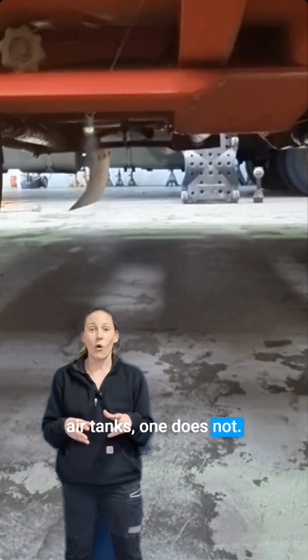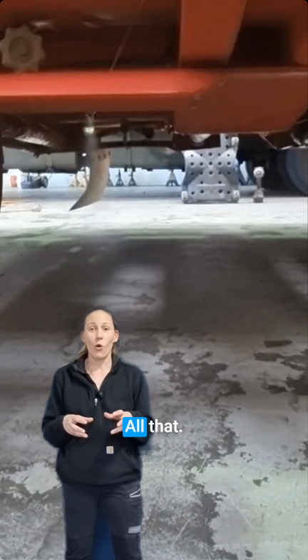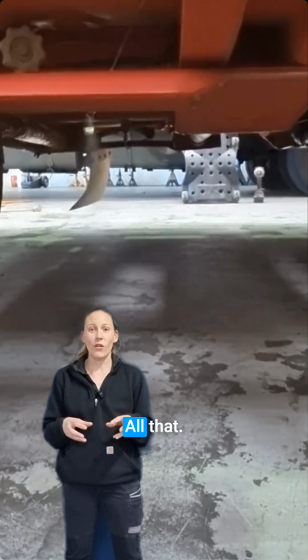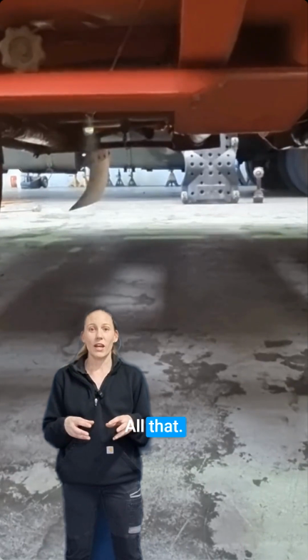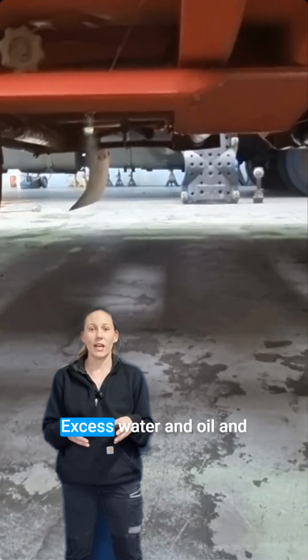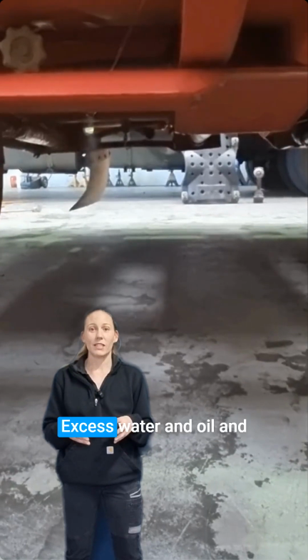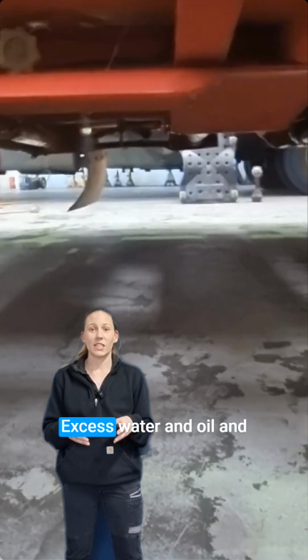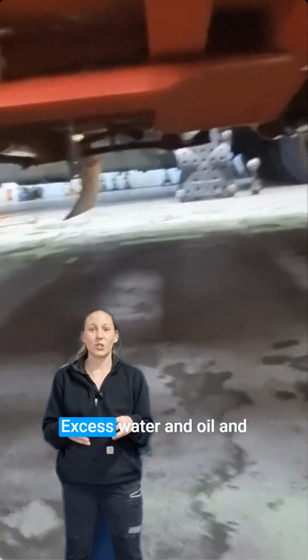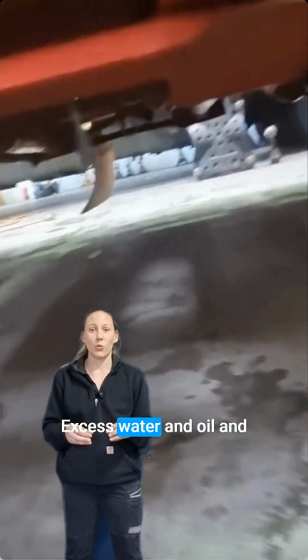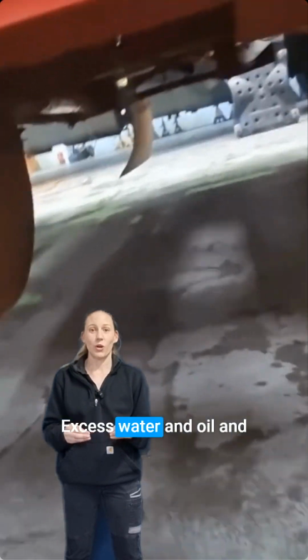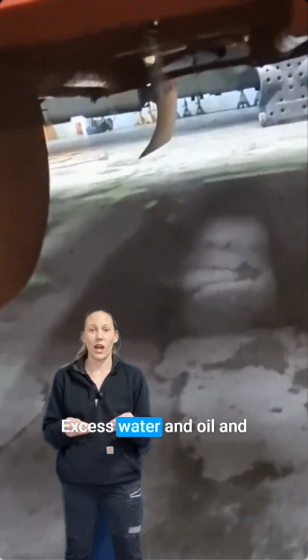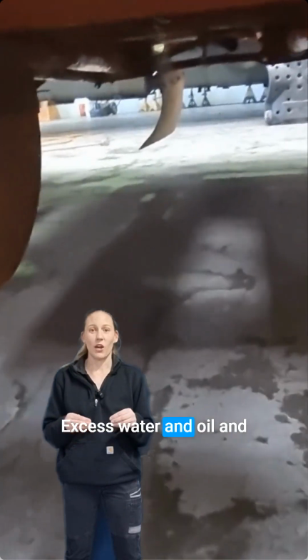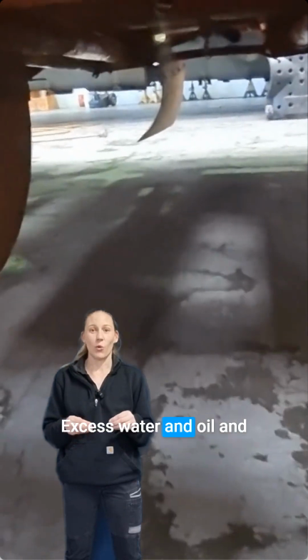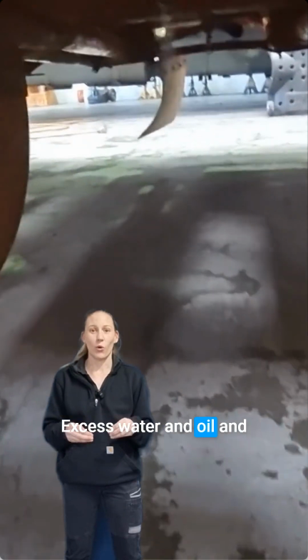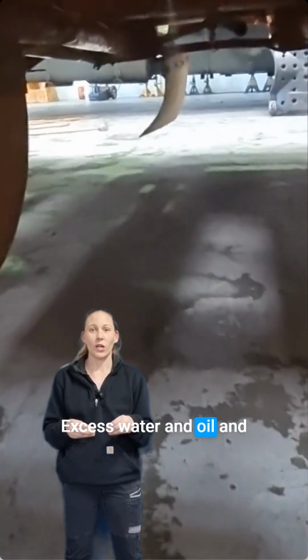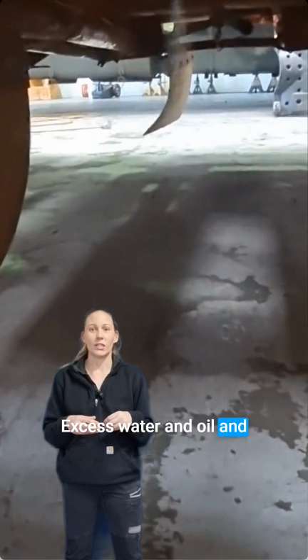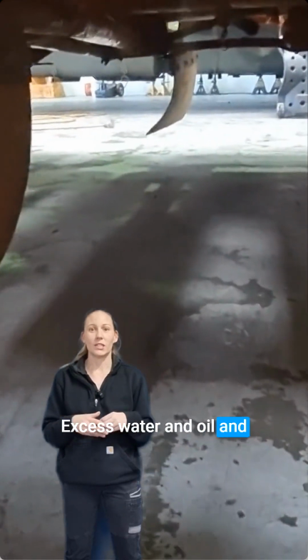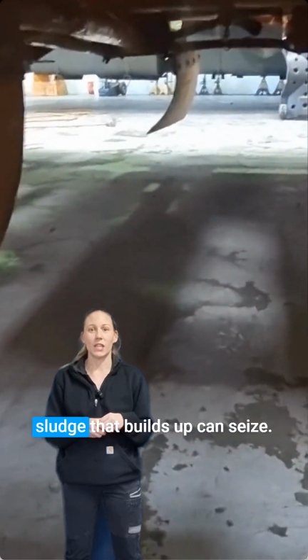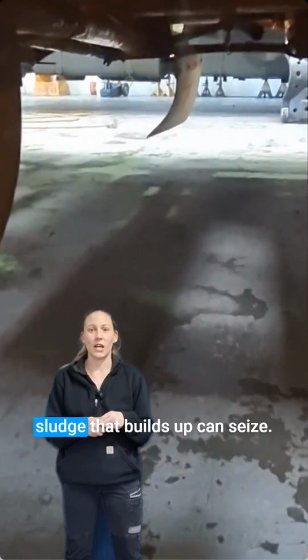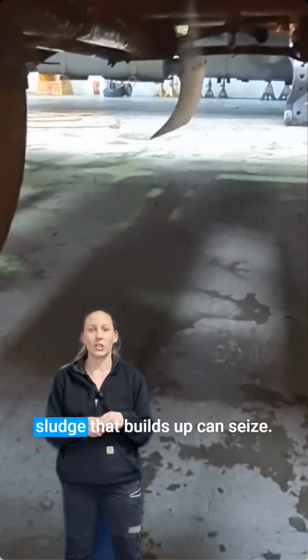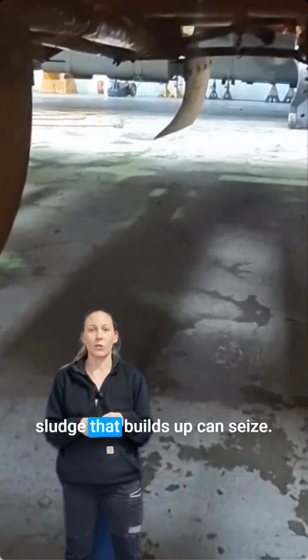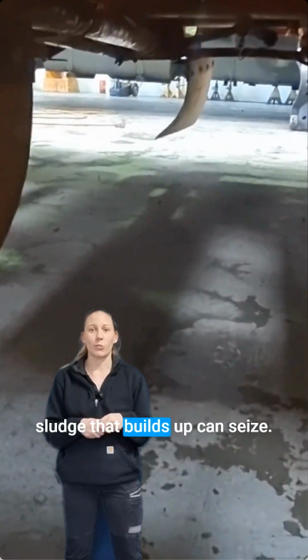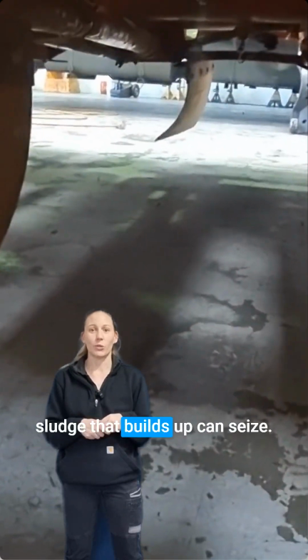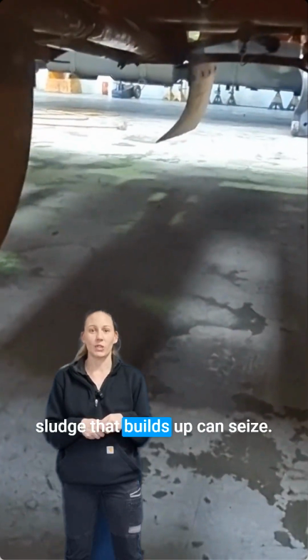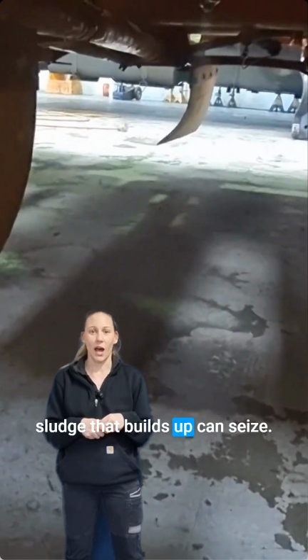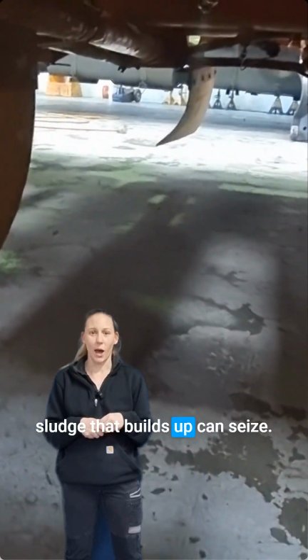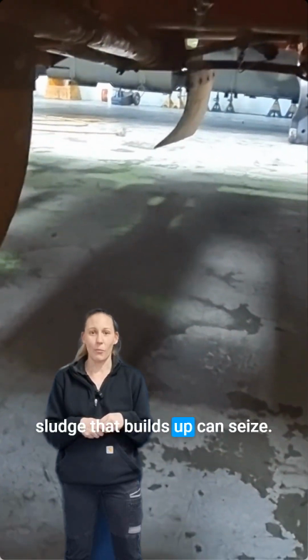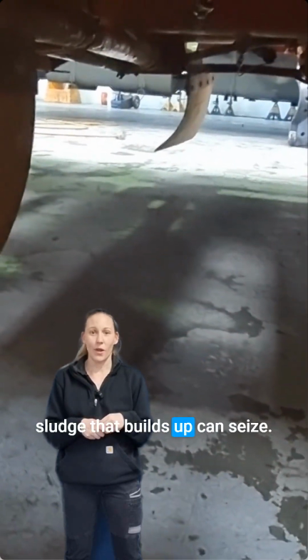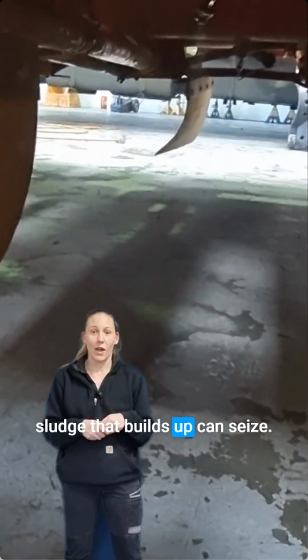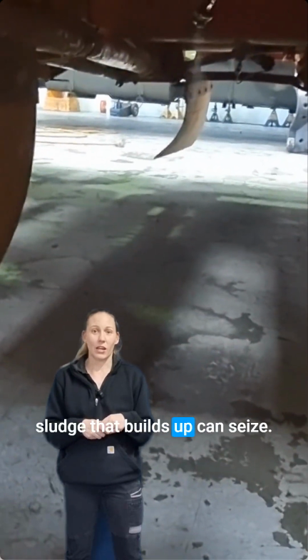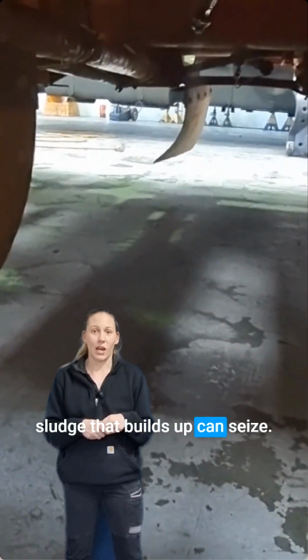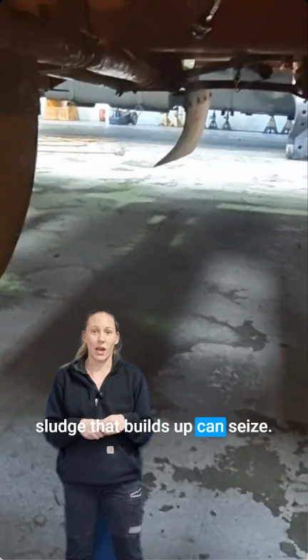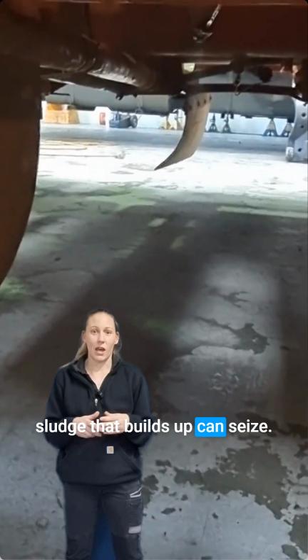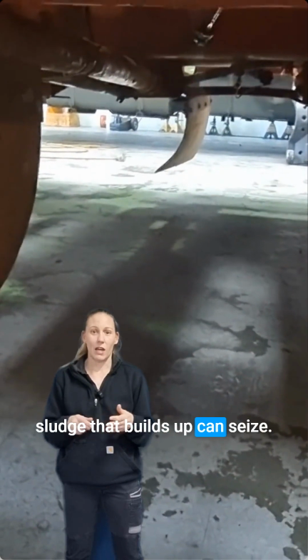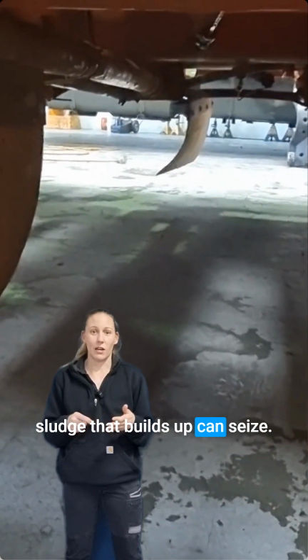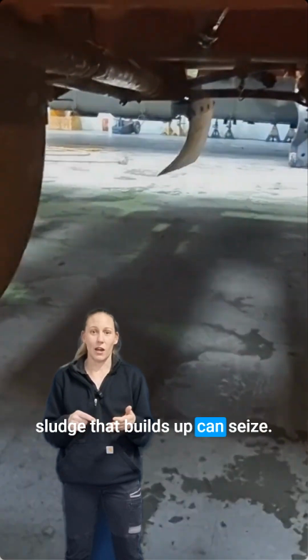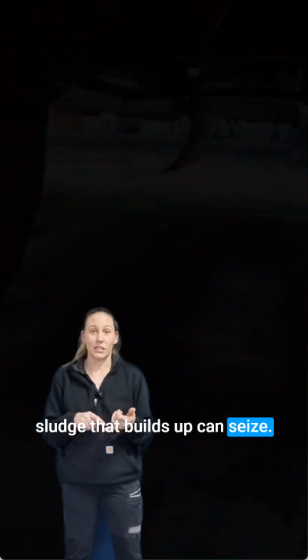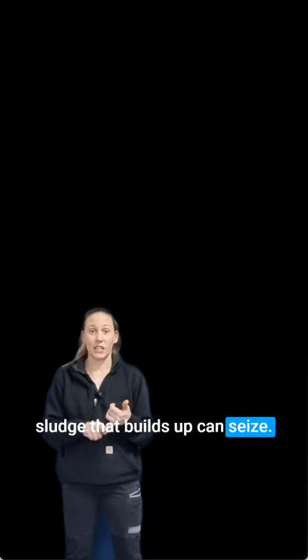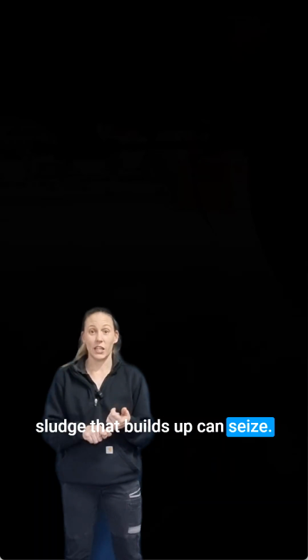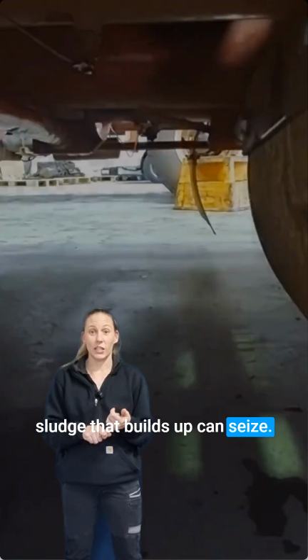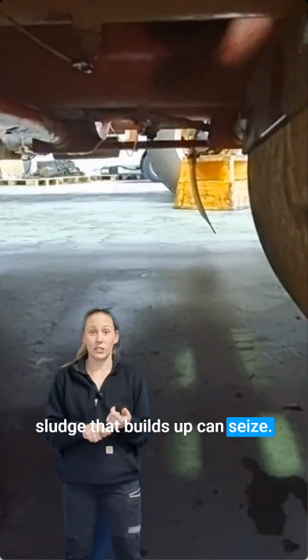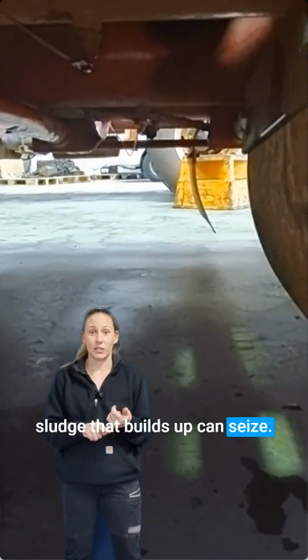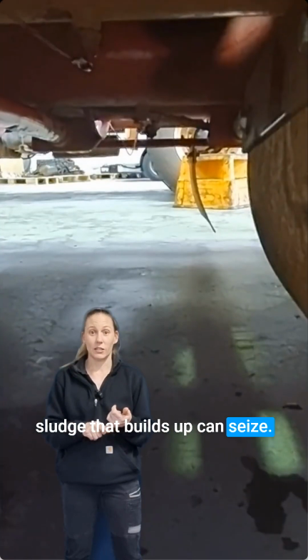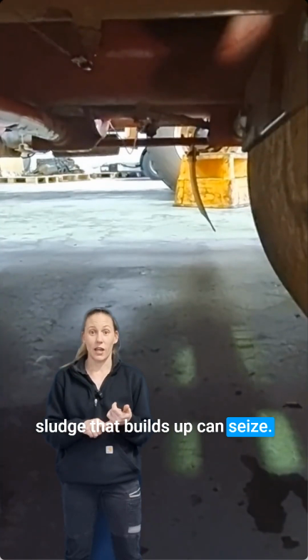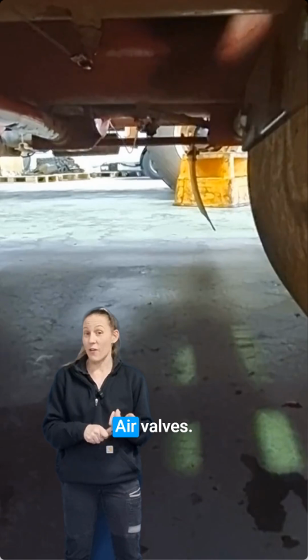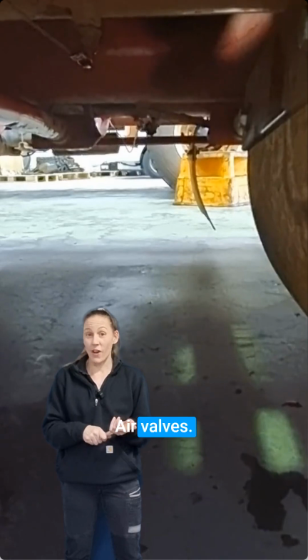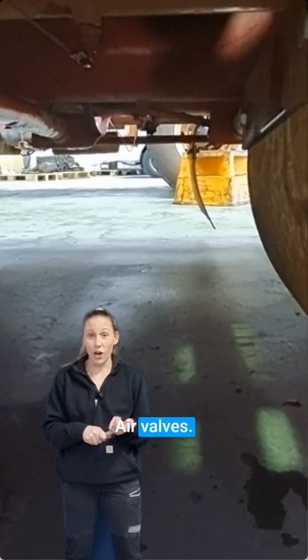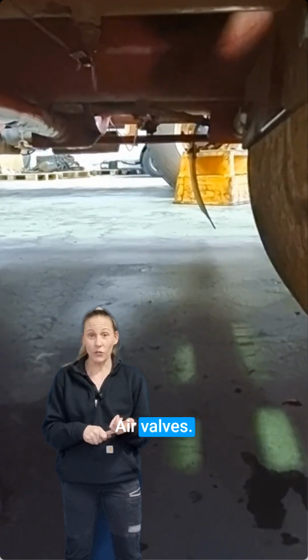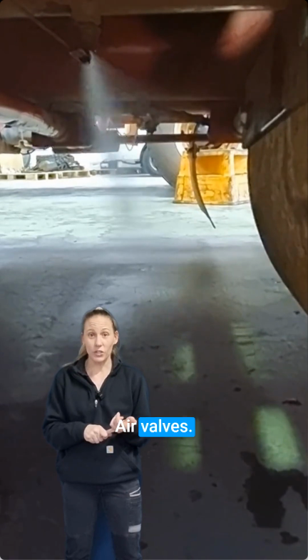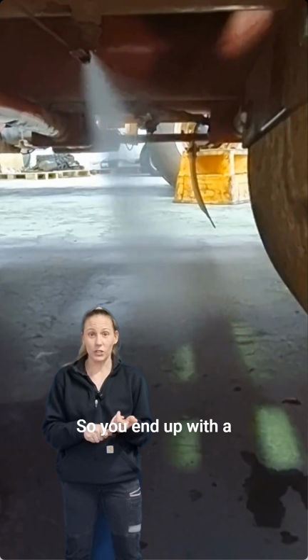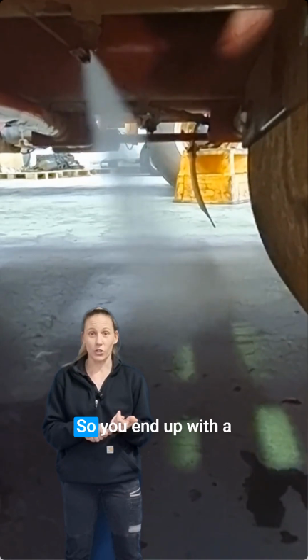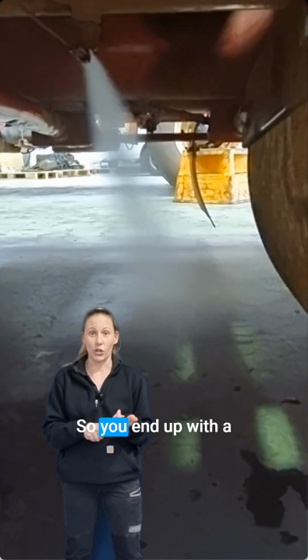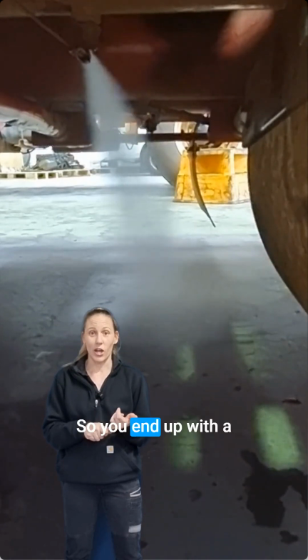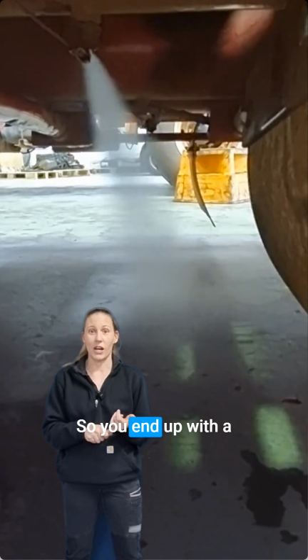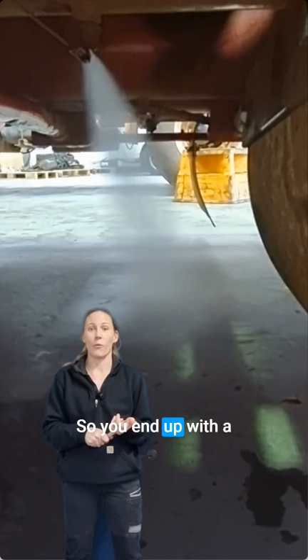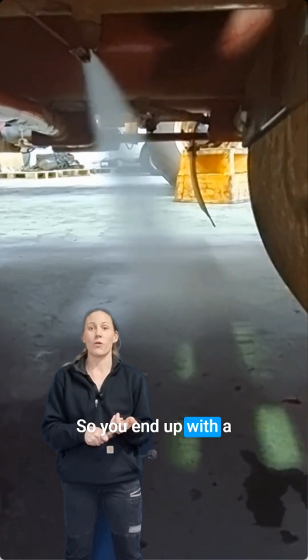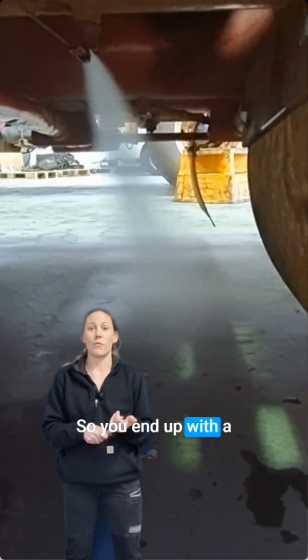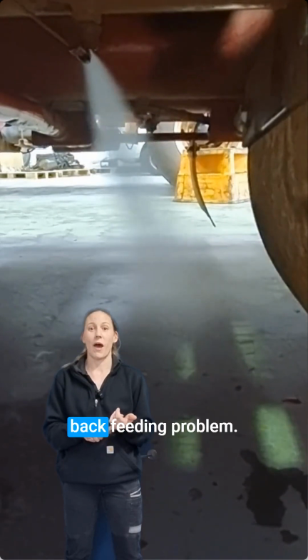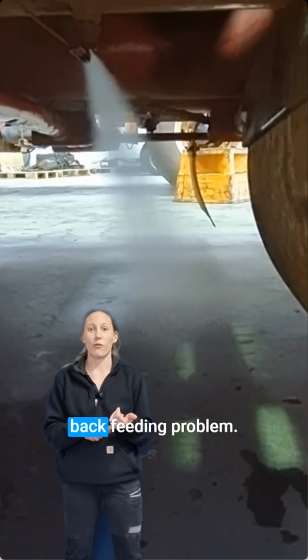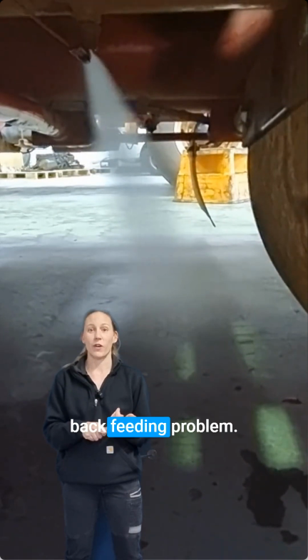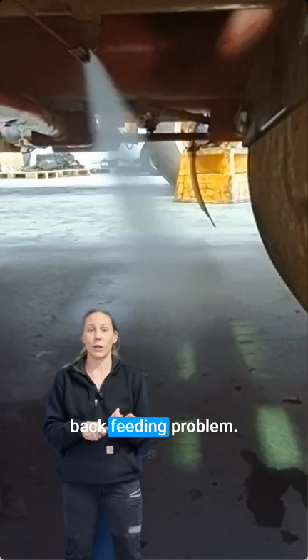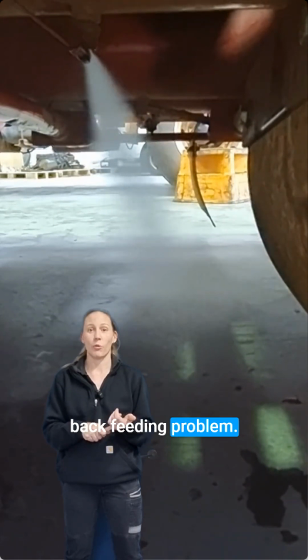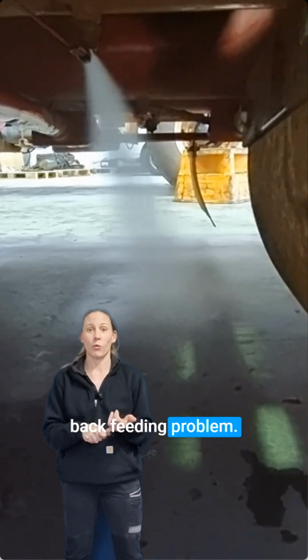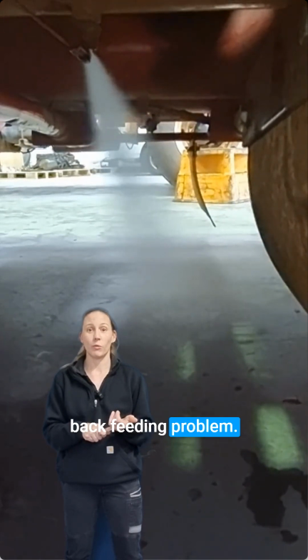All that excess water and oil and sludge that builds up can seize air valves, so you end up with a back-feeding problem.